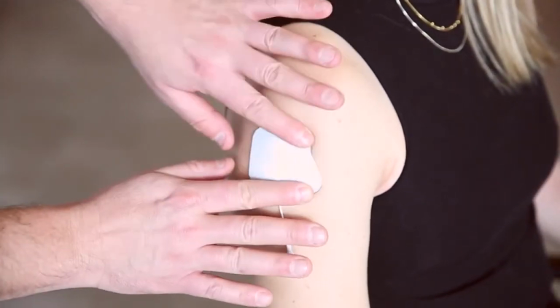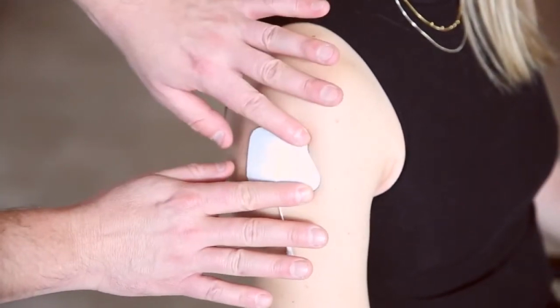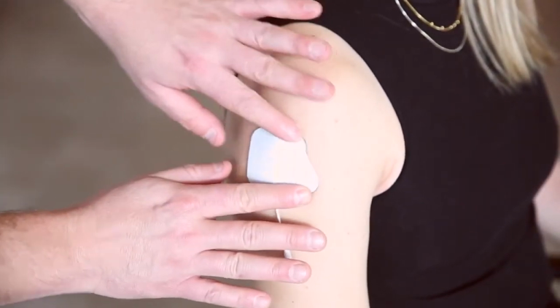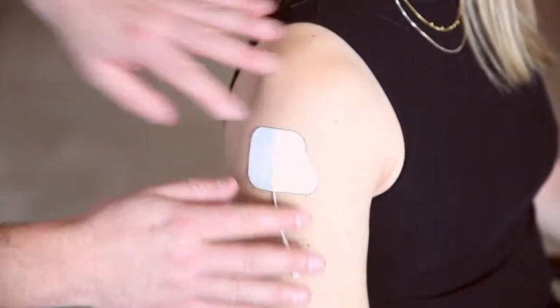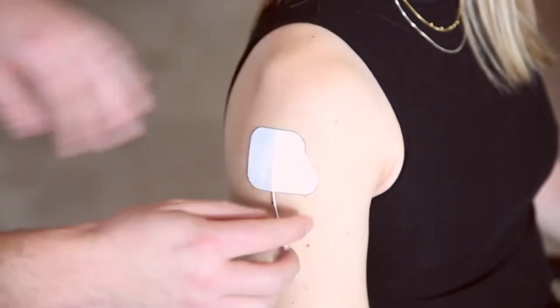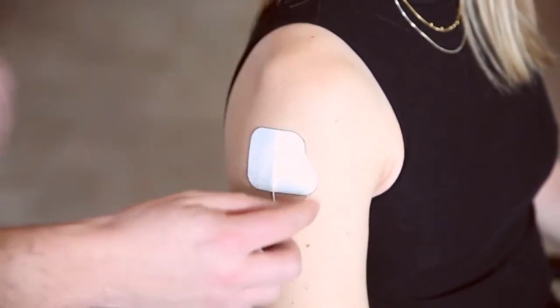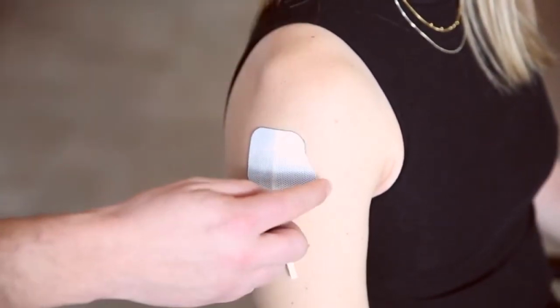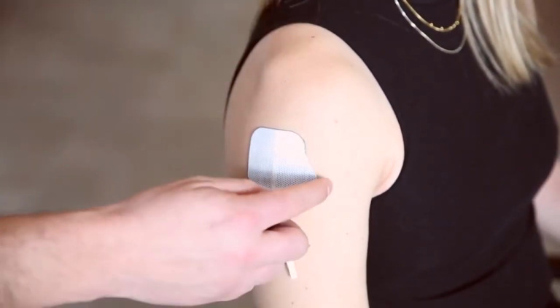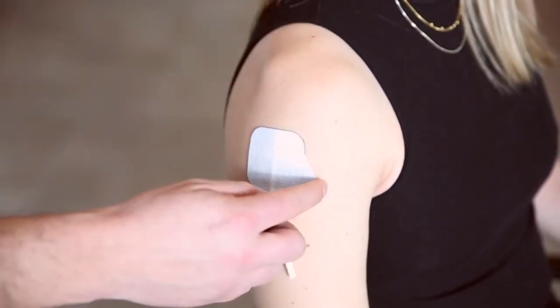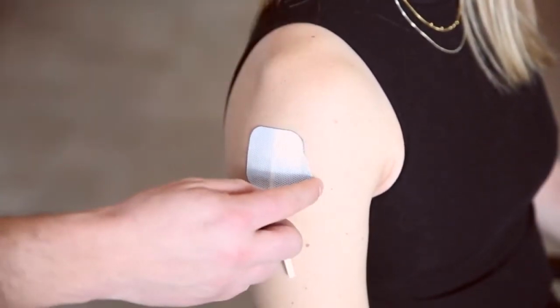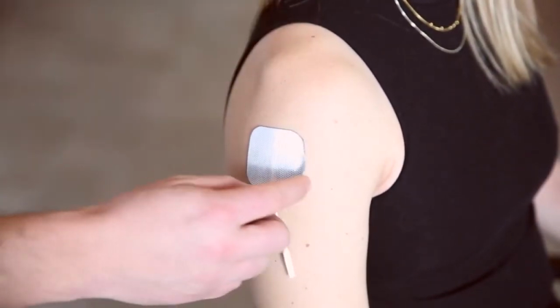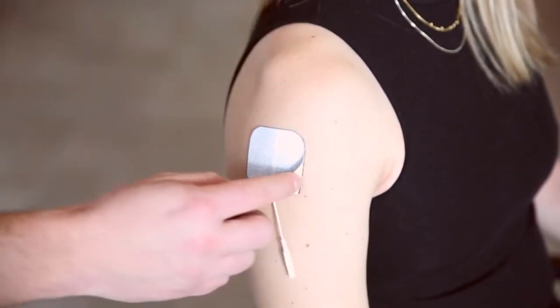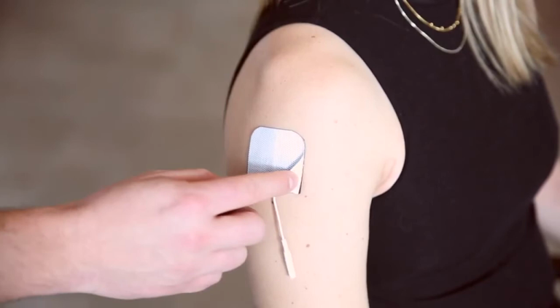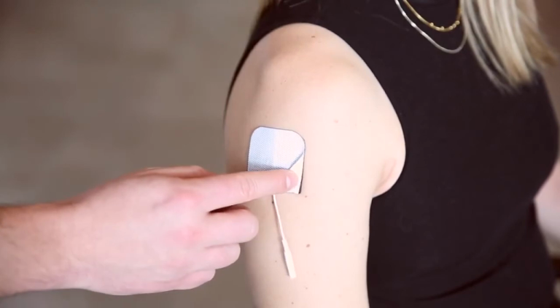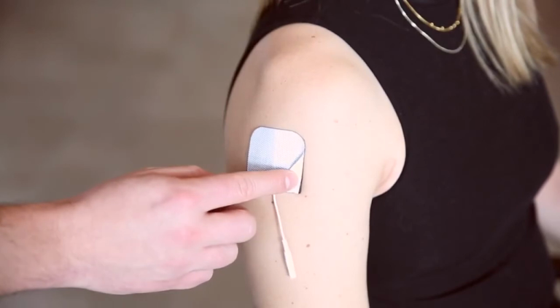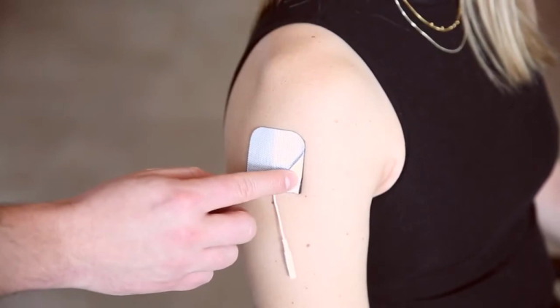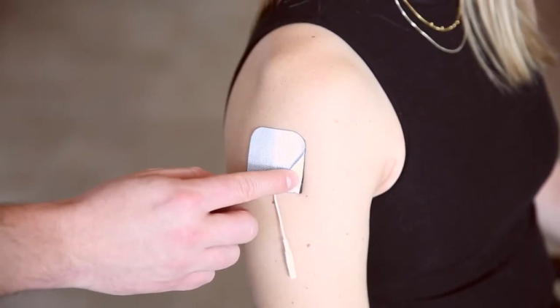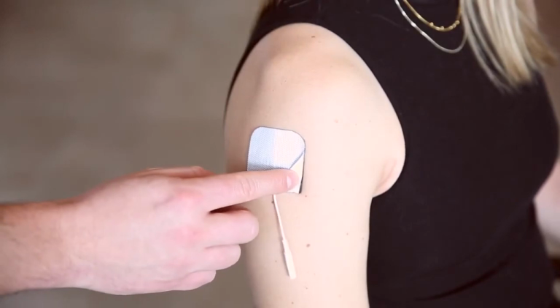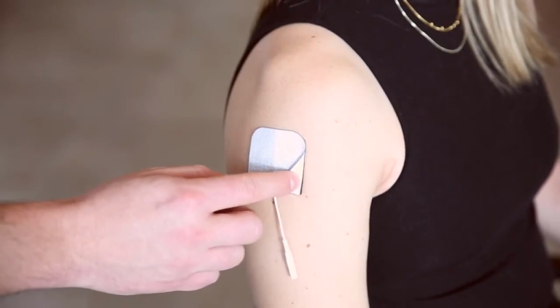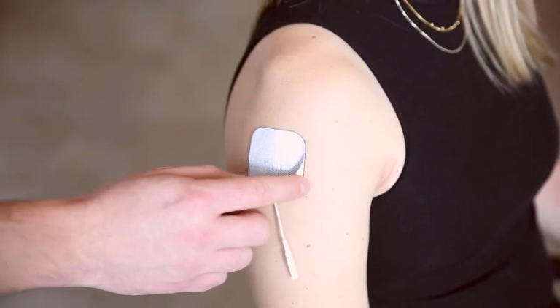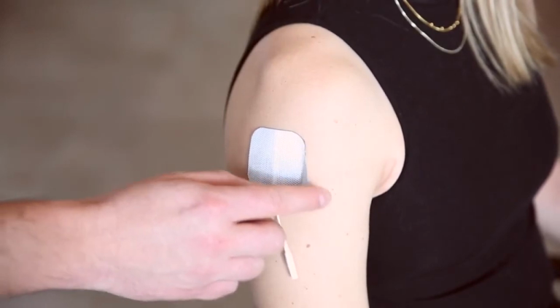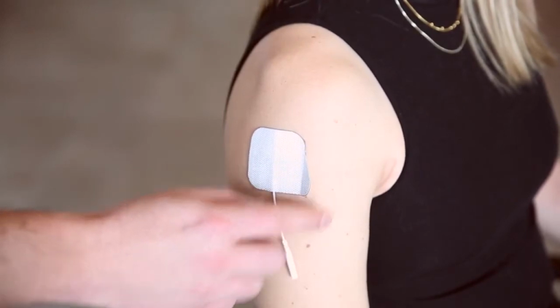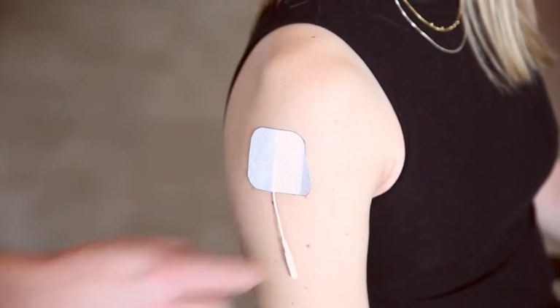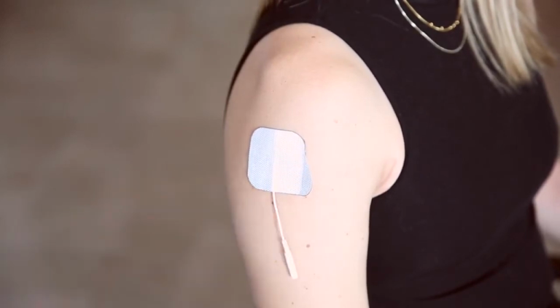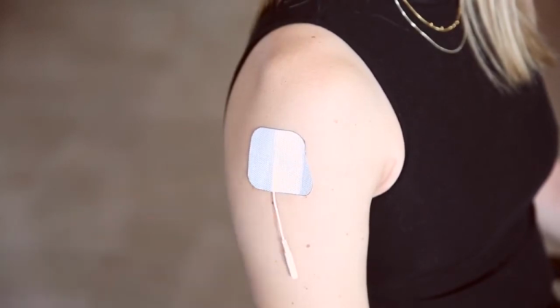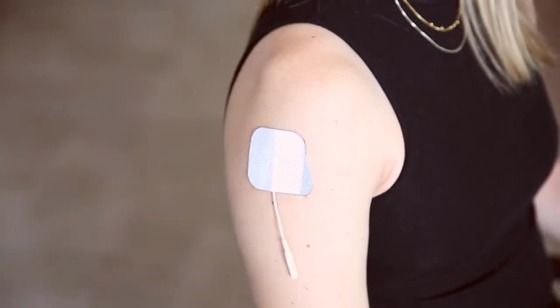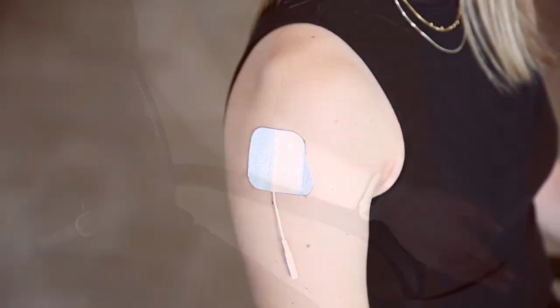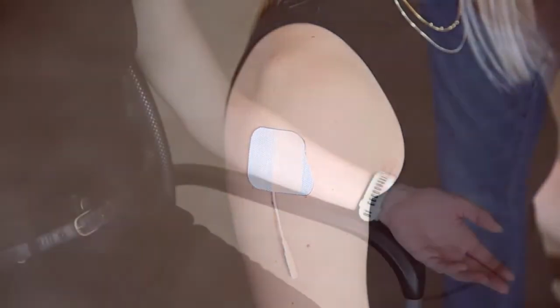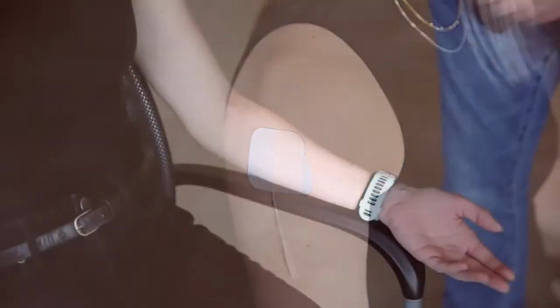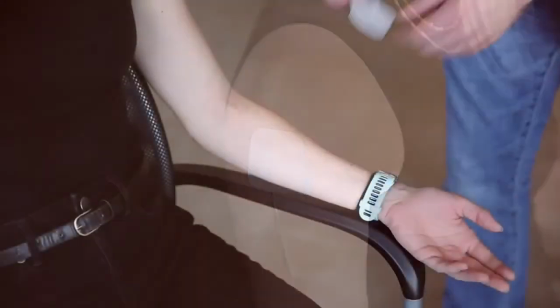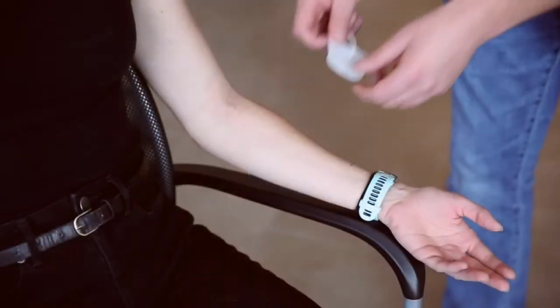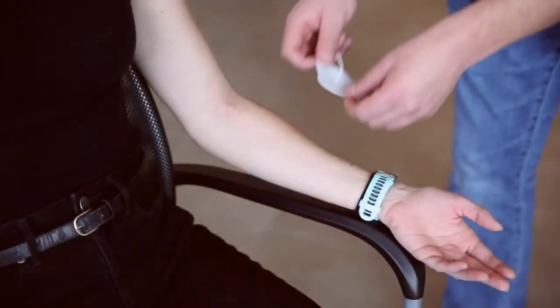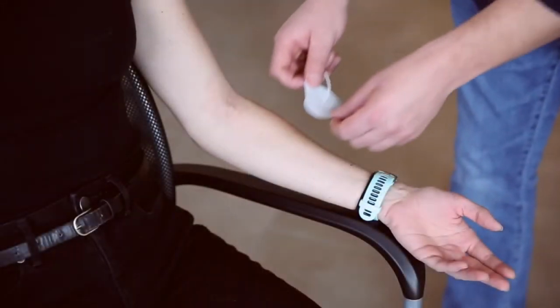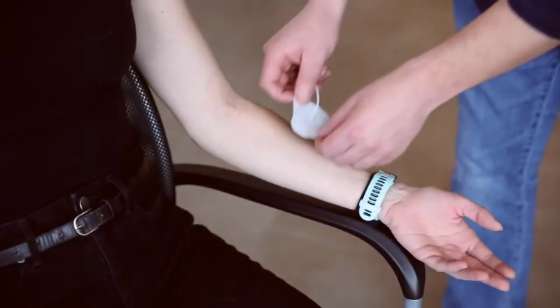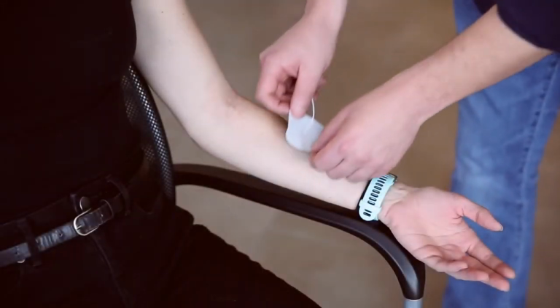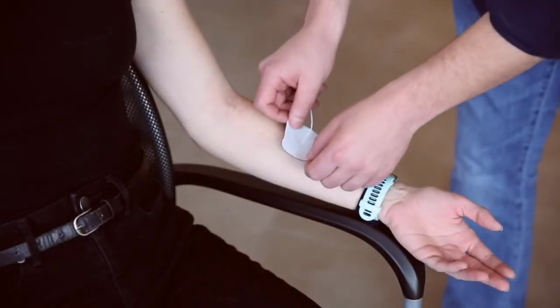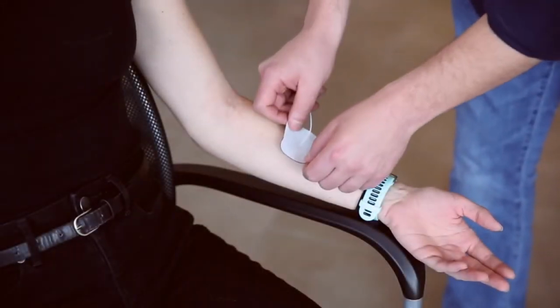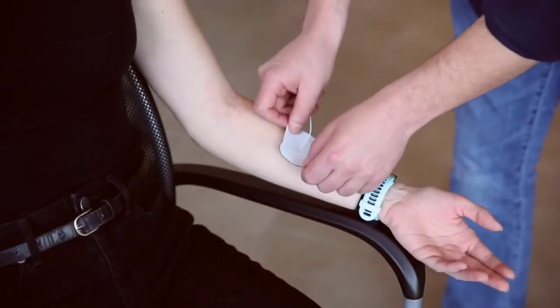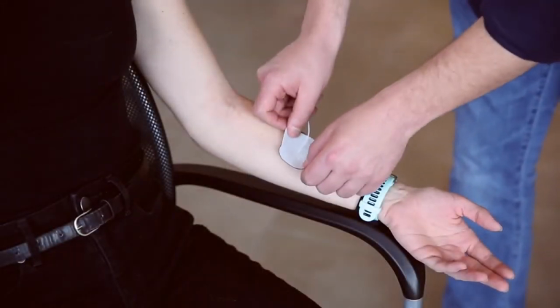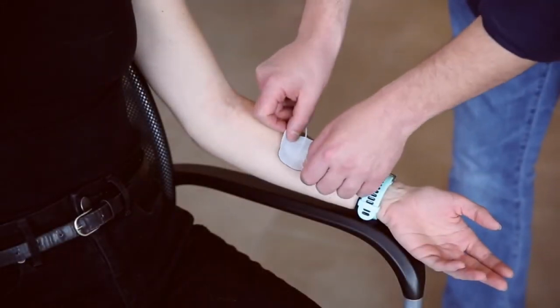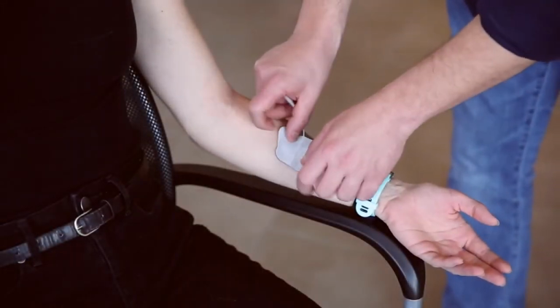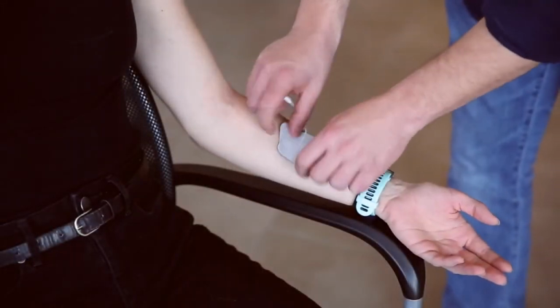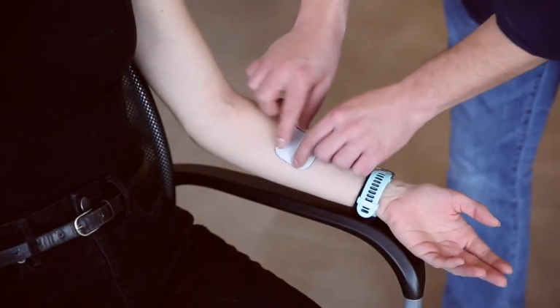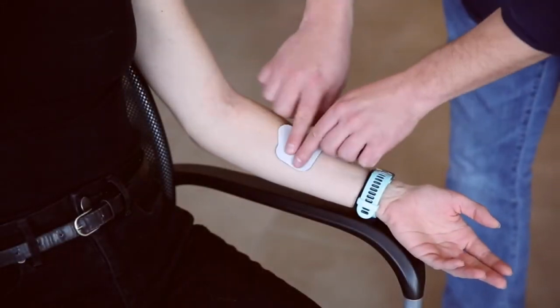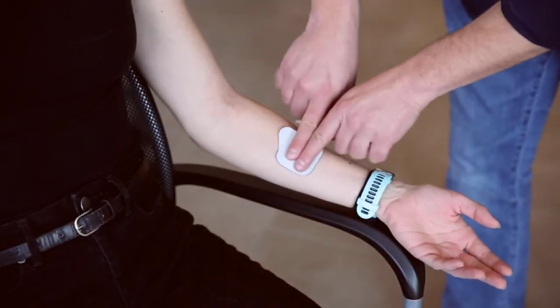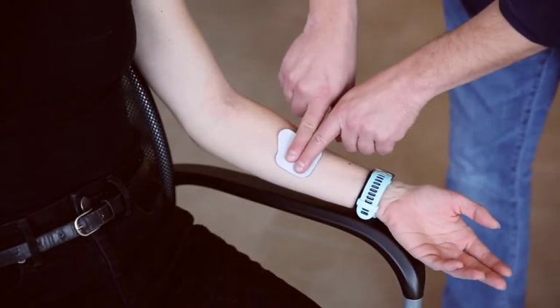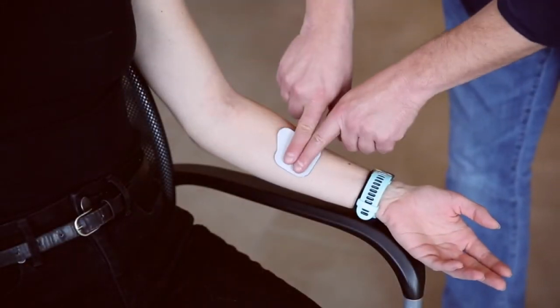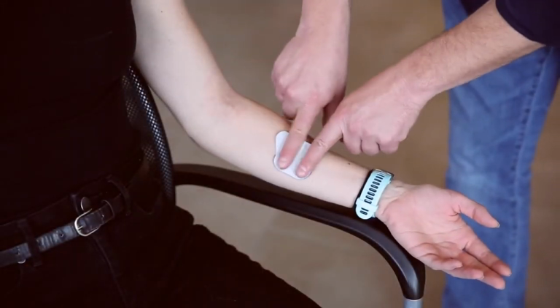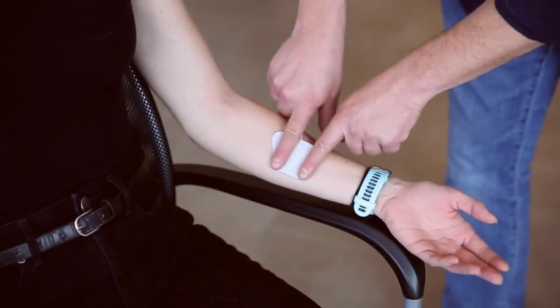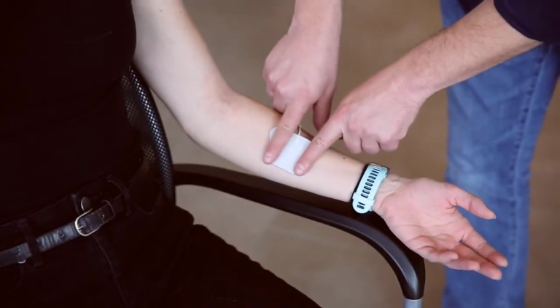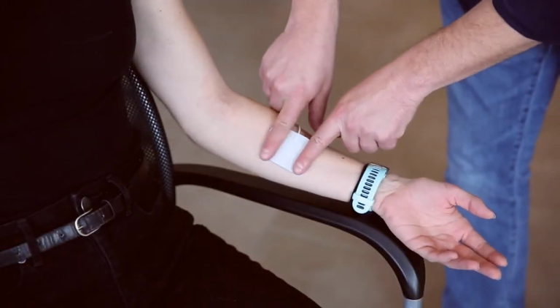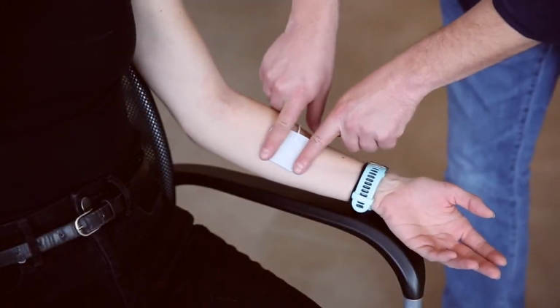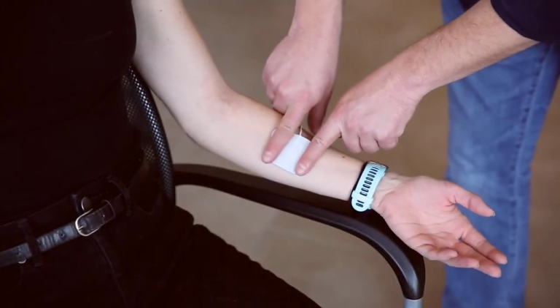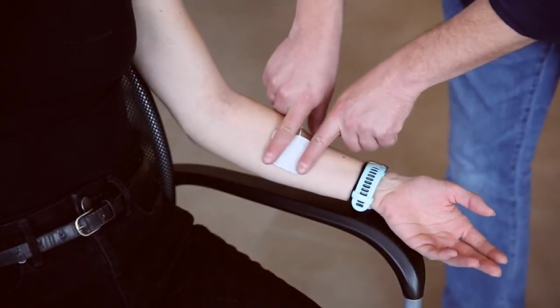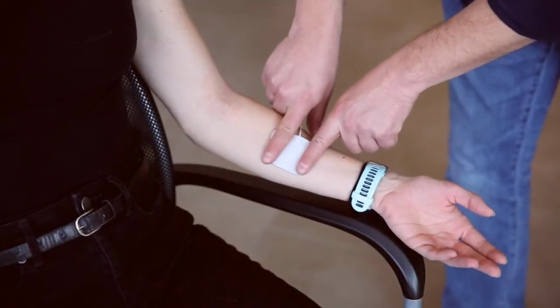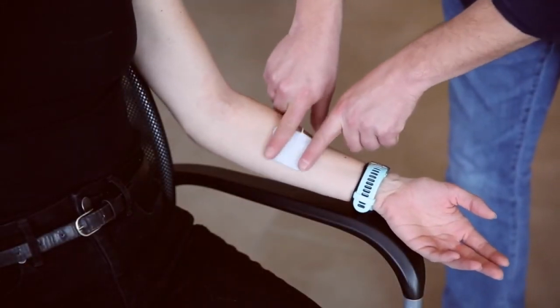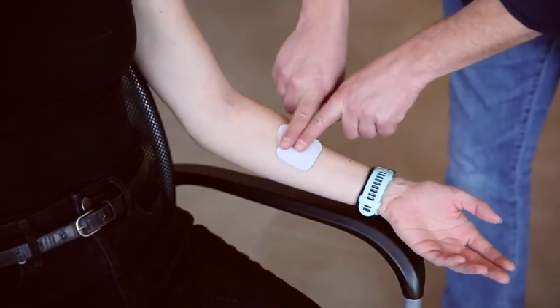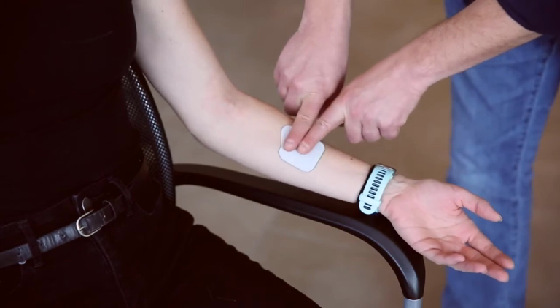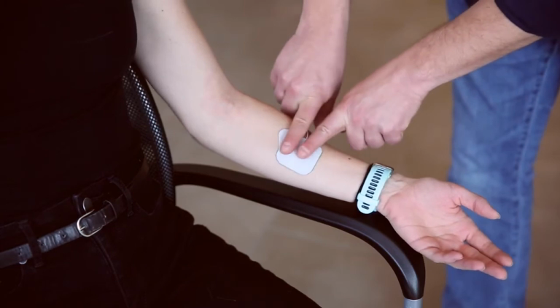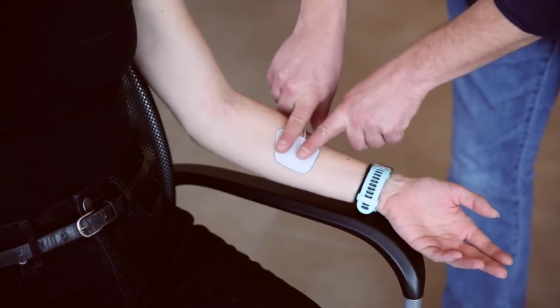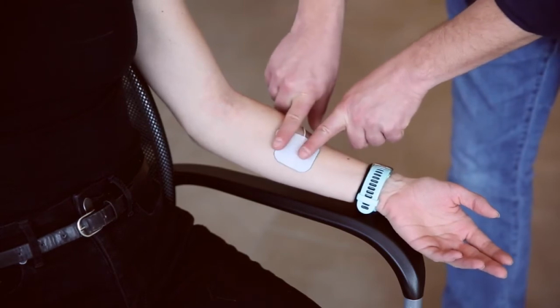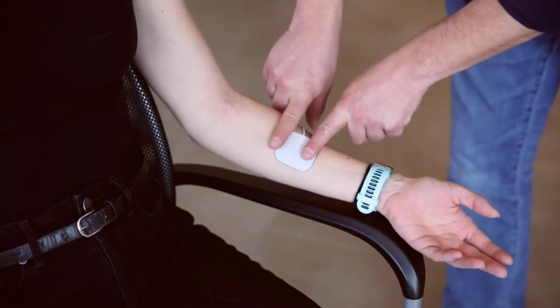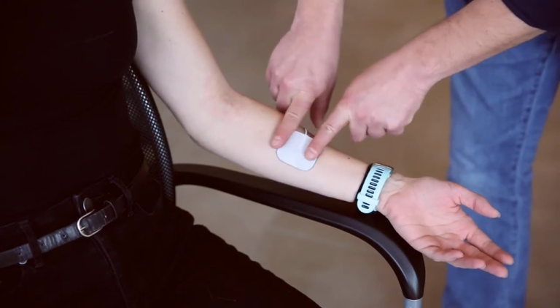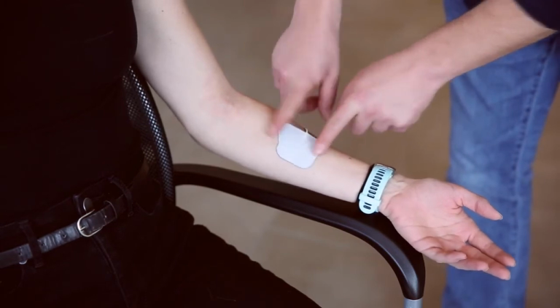Experience easy on, easy off convenience that only Bodymed can deliver with the new self-adhering electrode with tab.